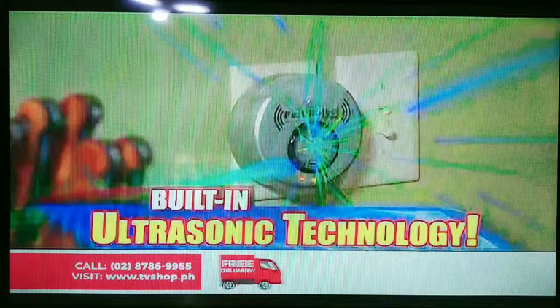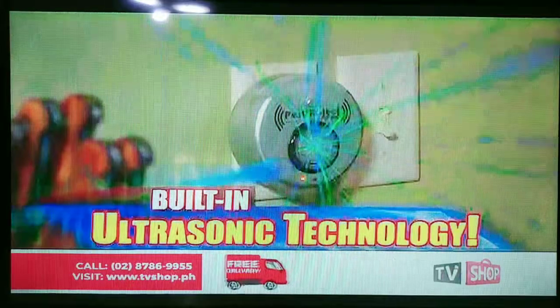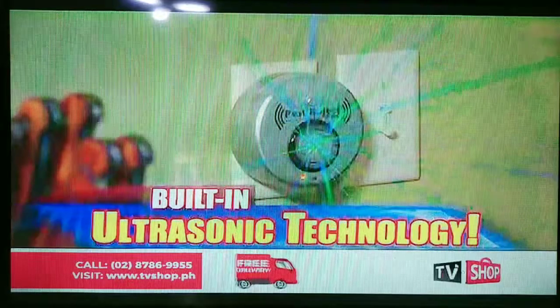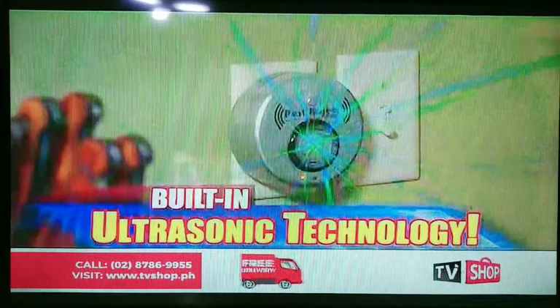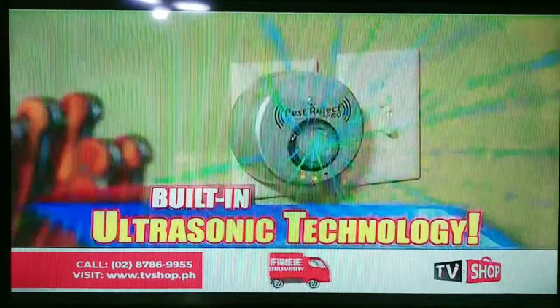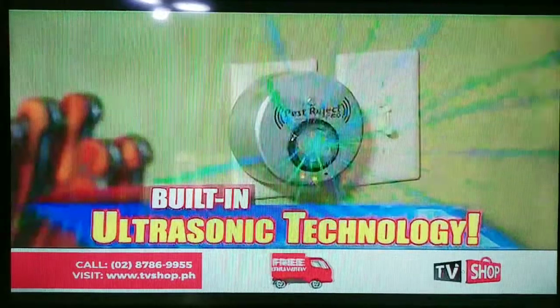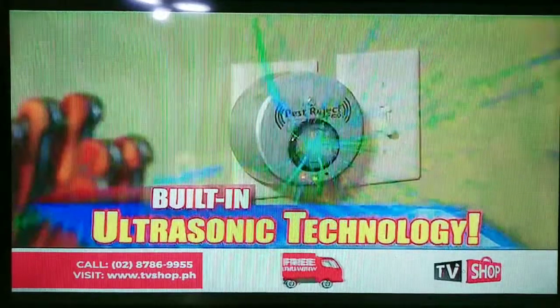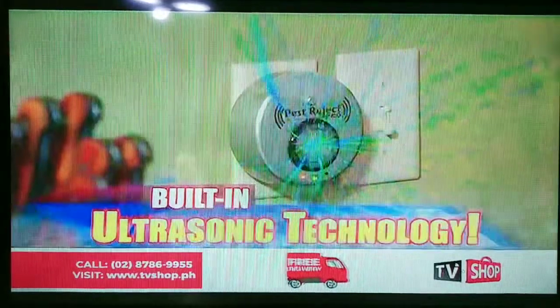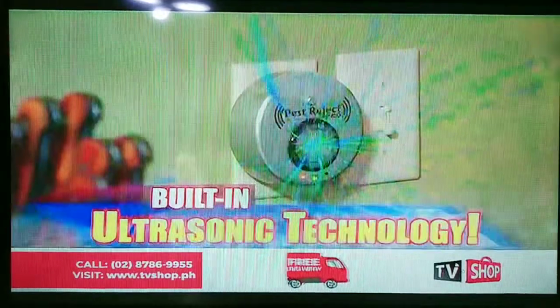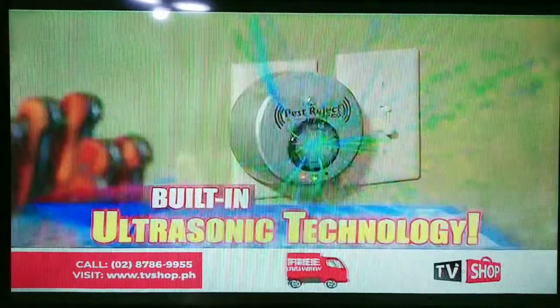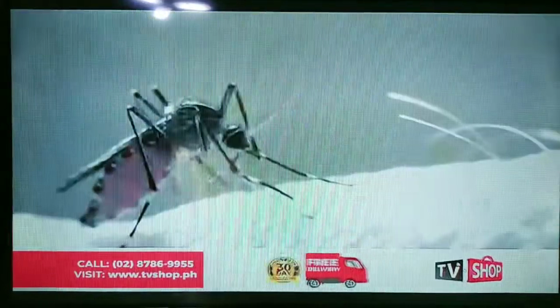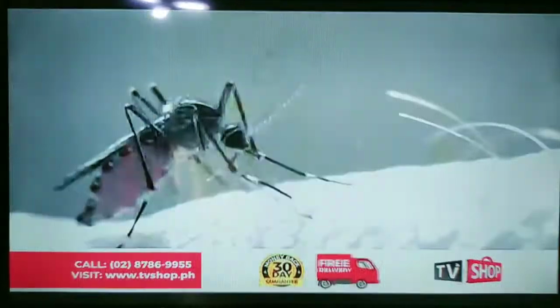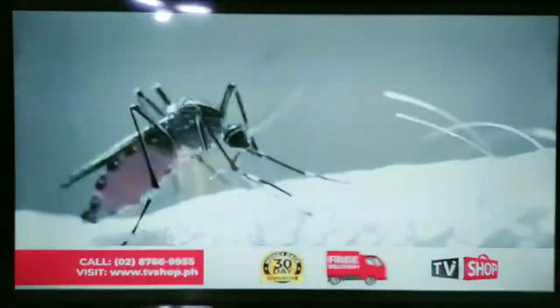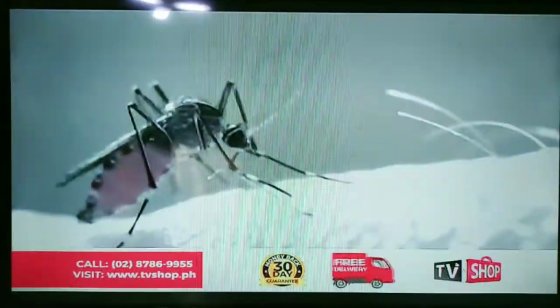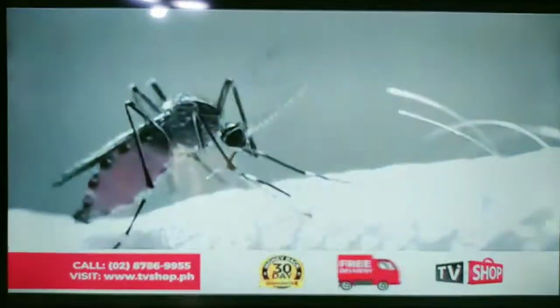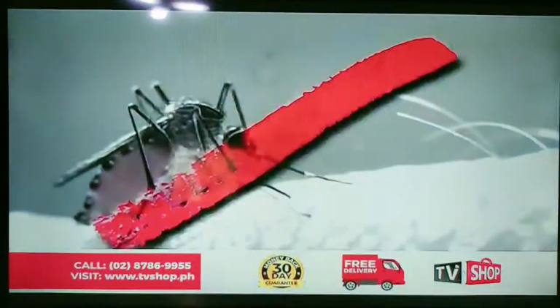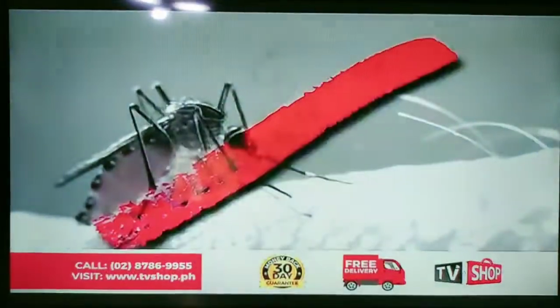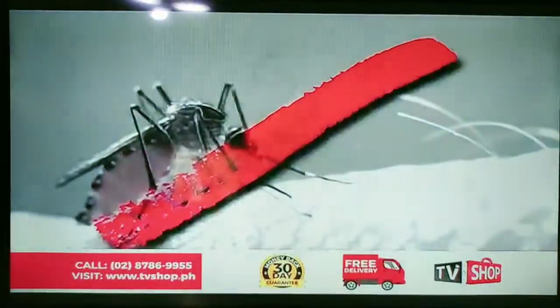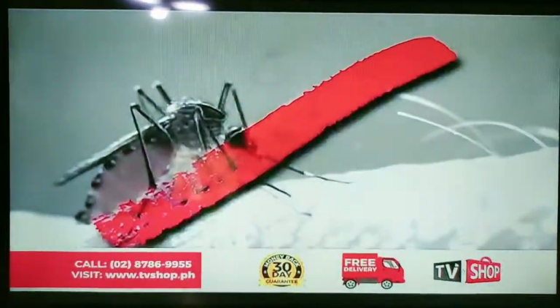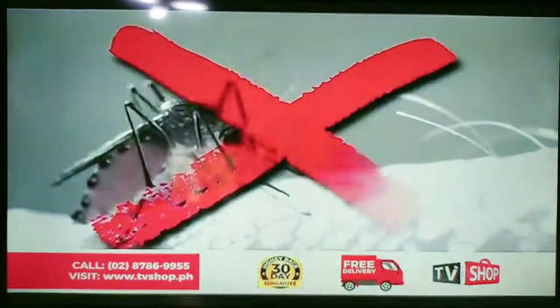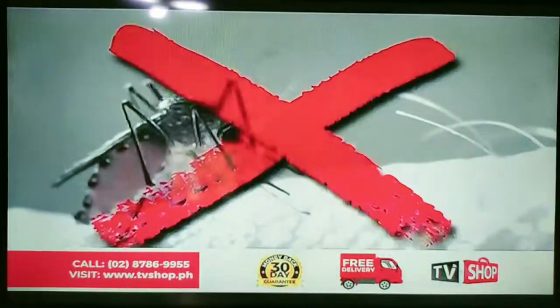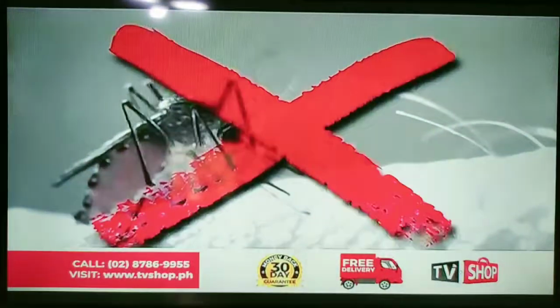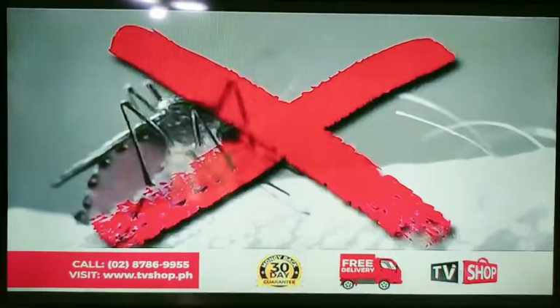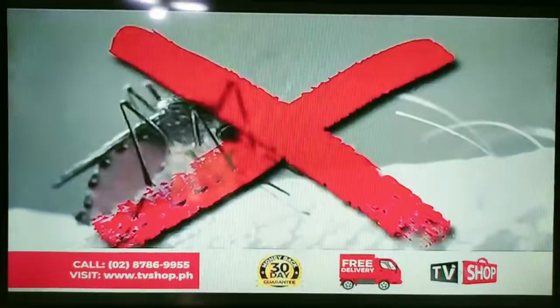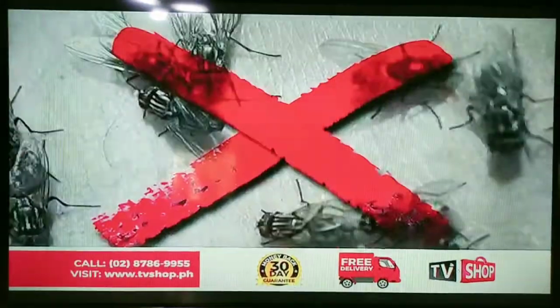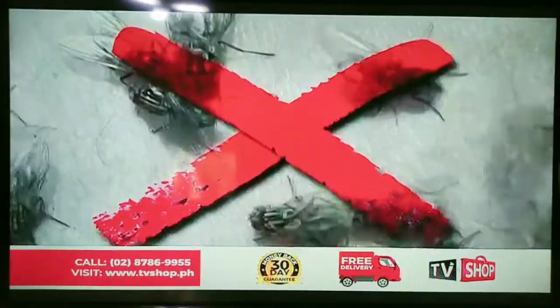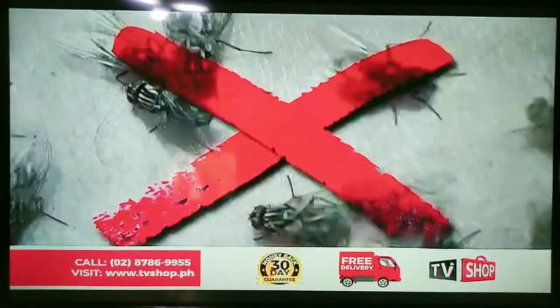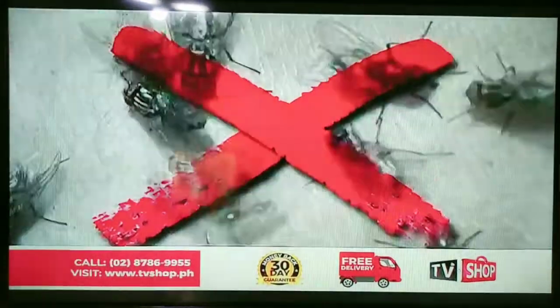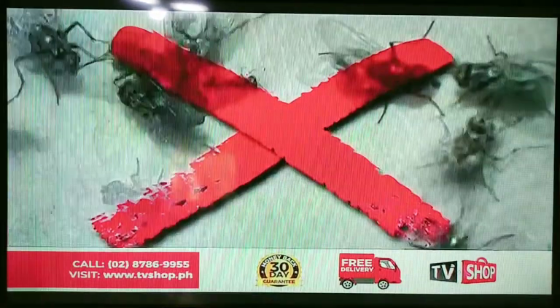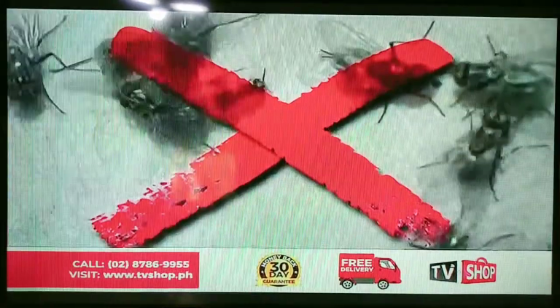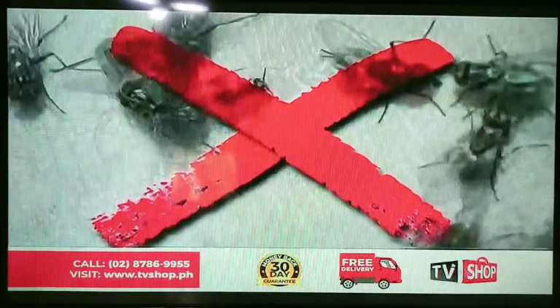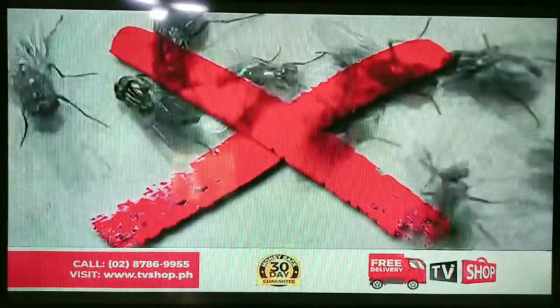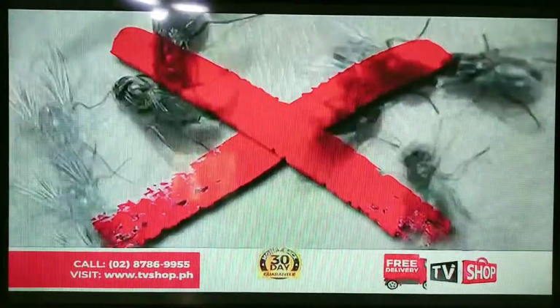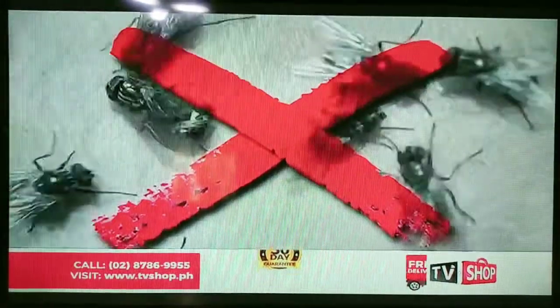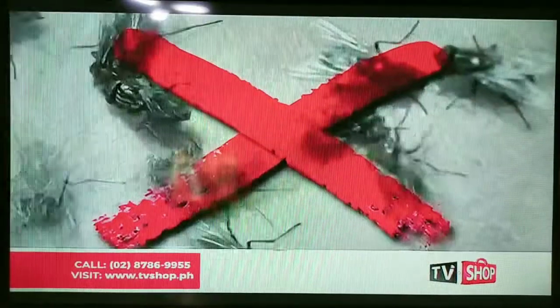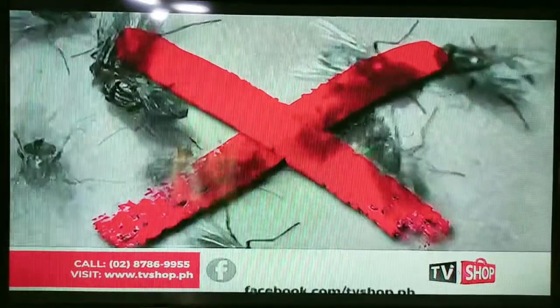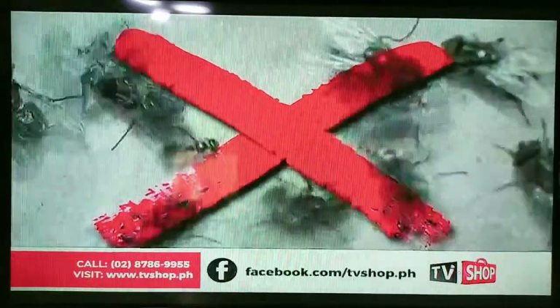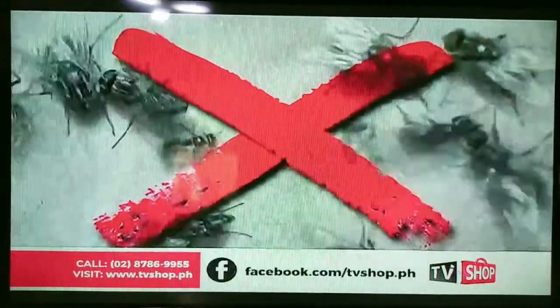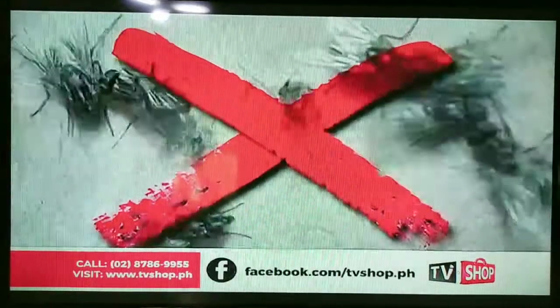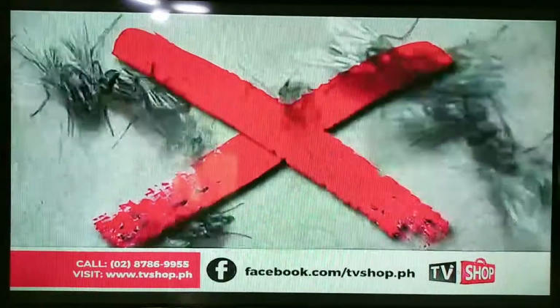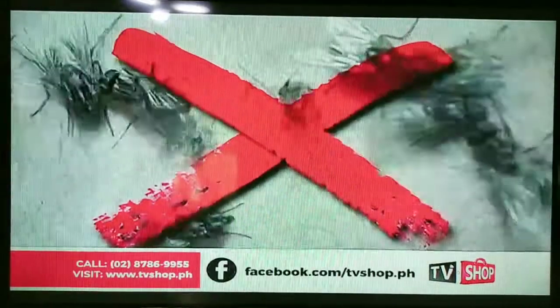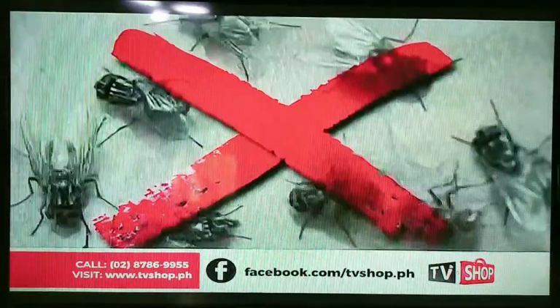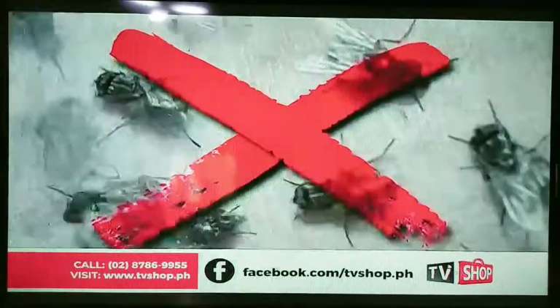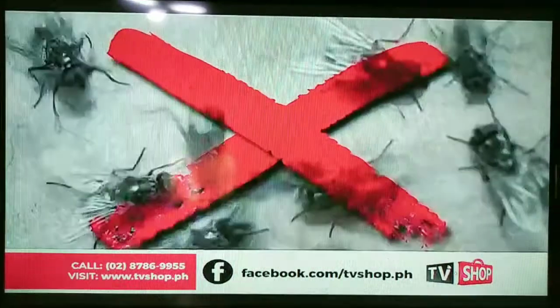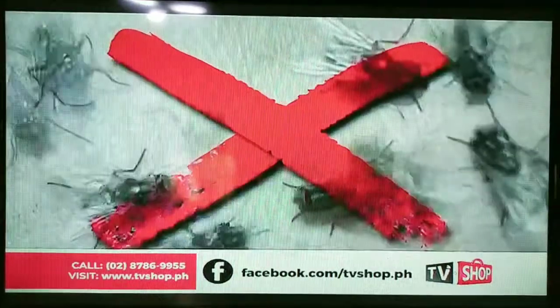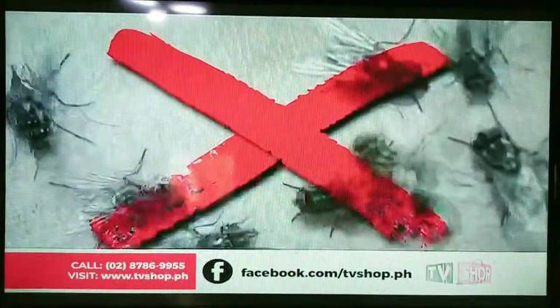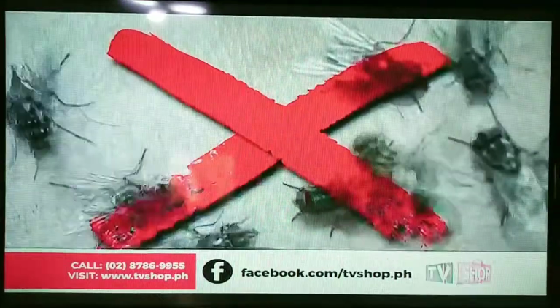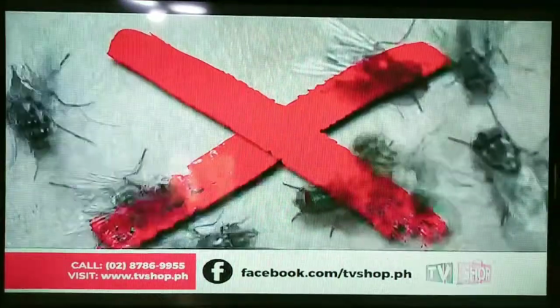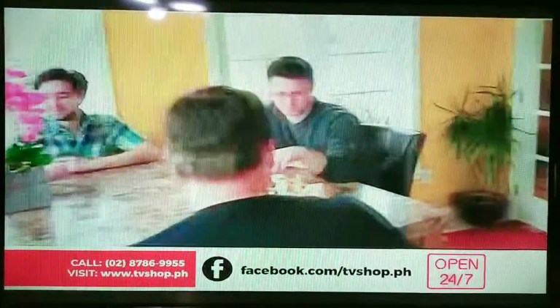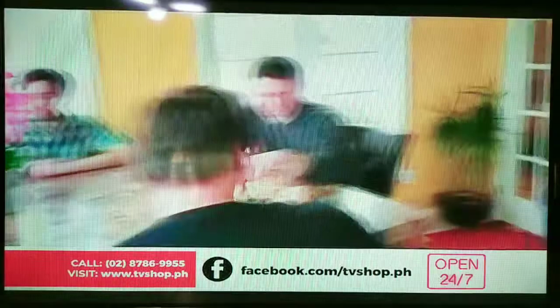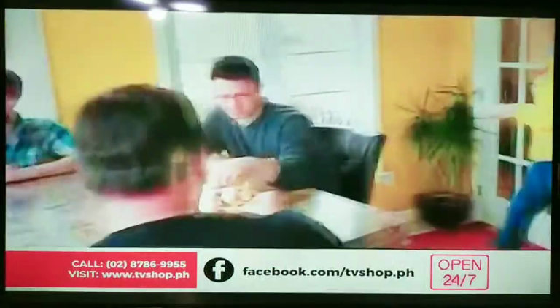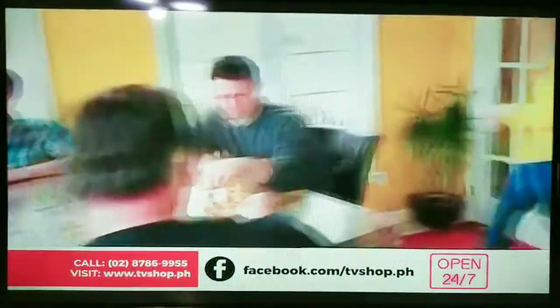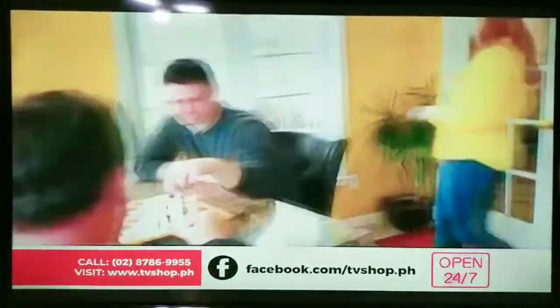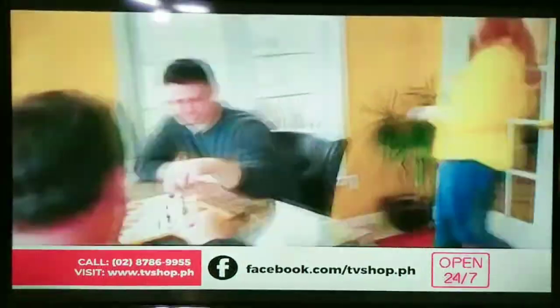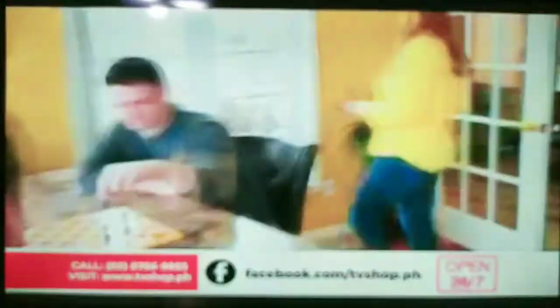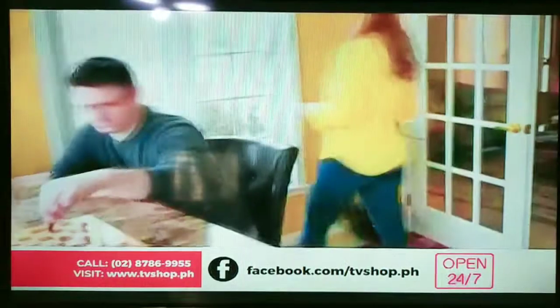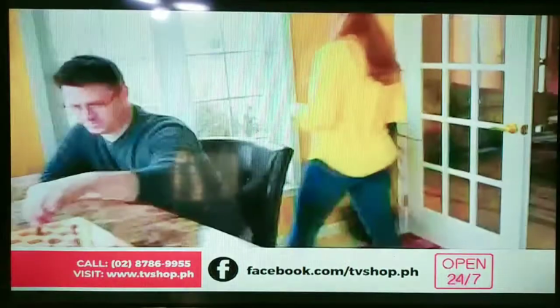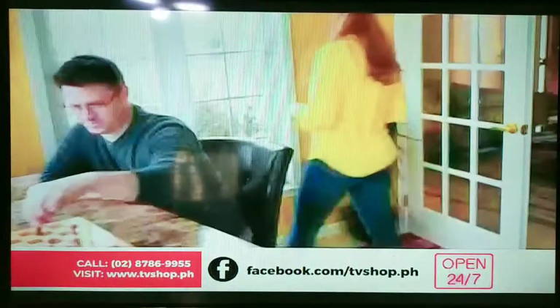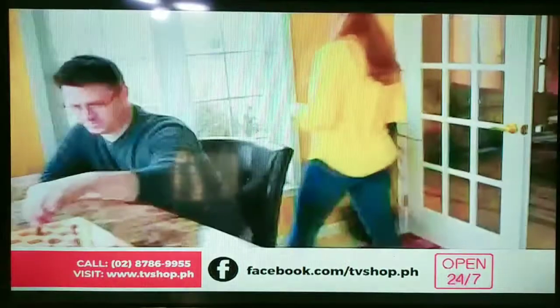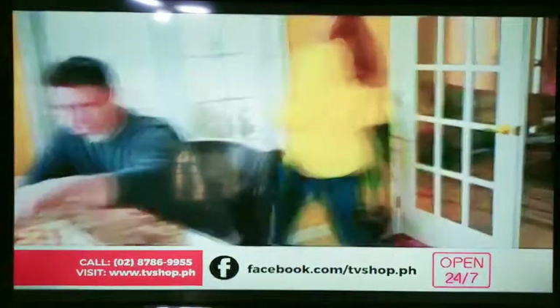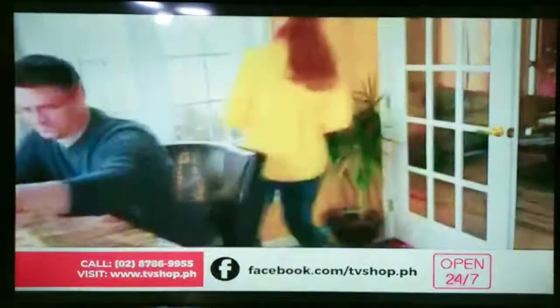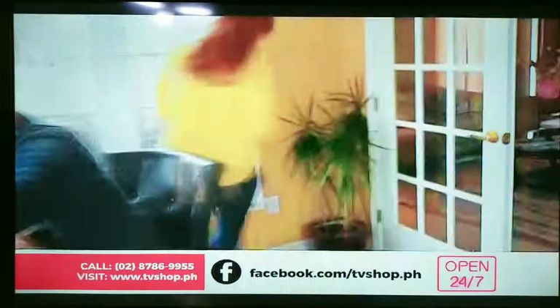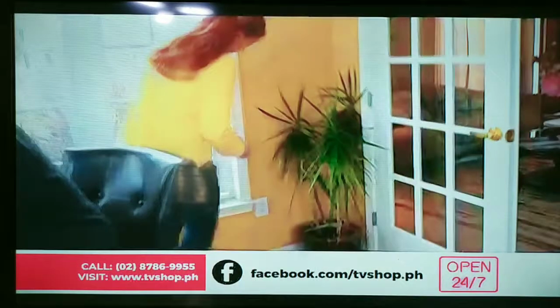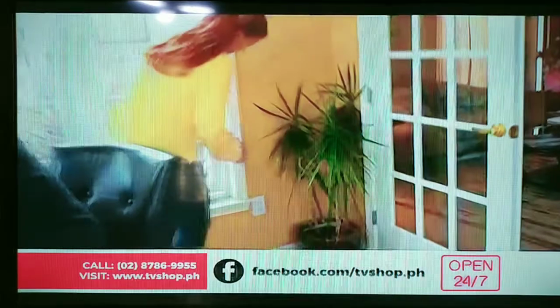That means mosquitoes, flies, bees, and other flying bugs will be driven away — never to bother you or your family again.